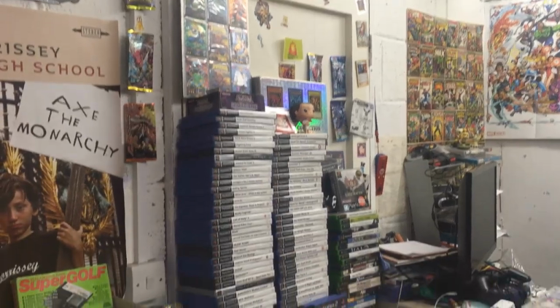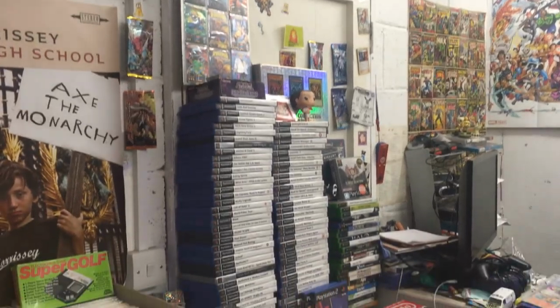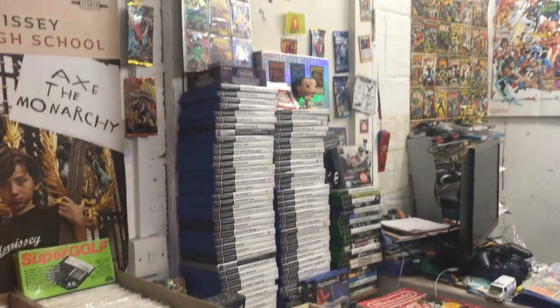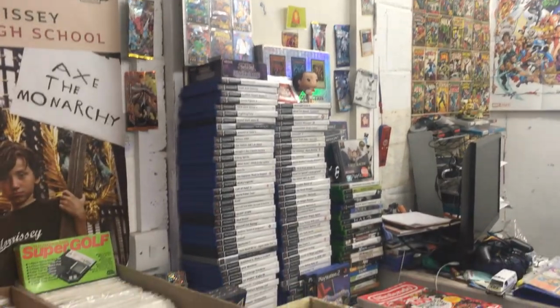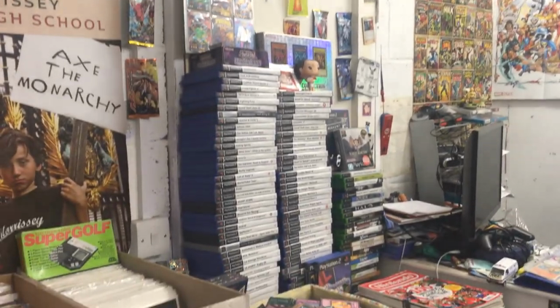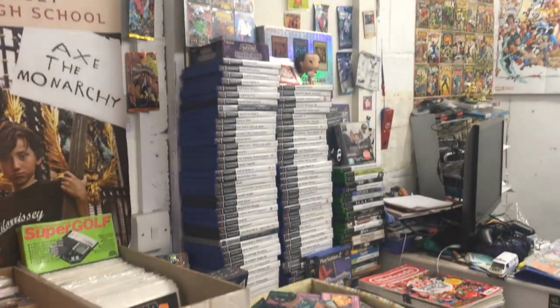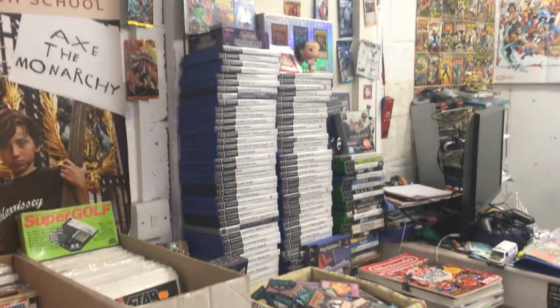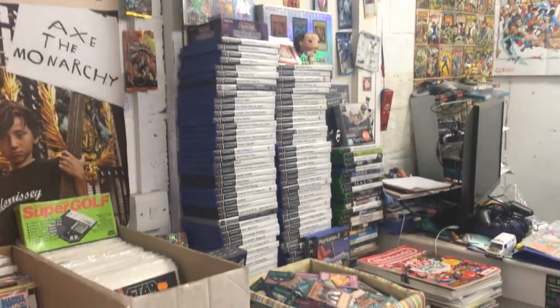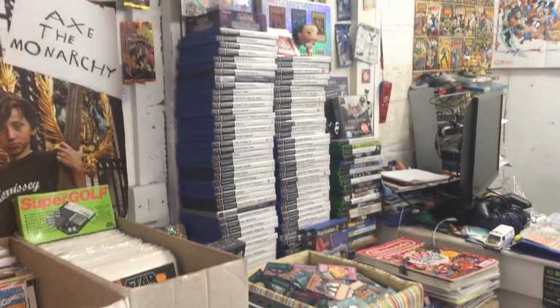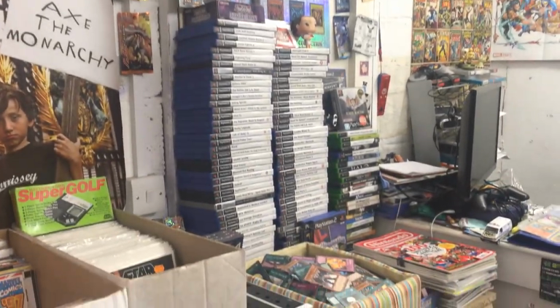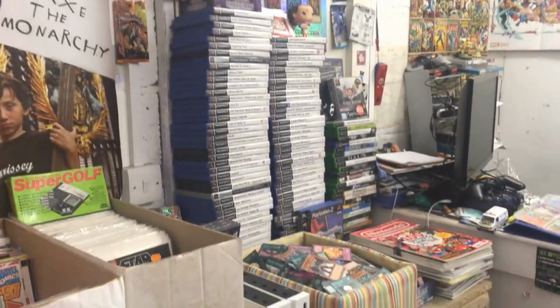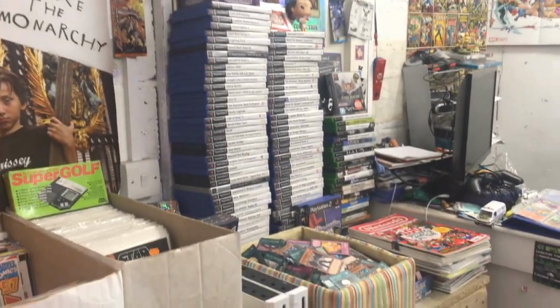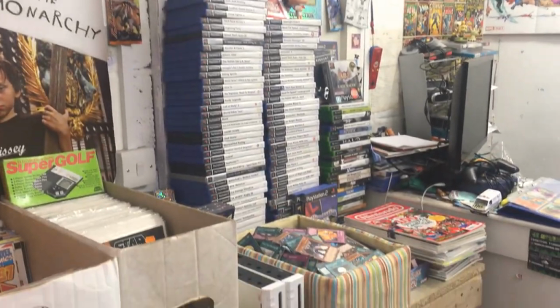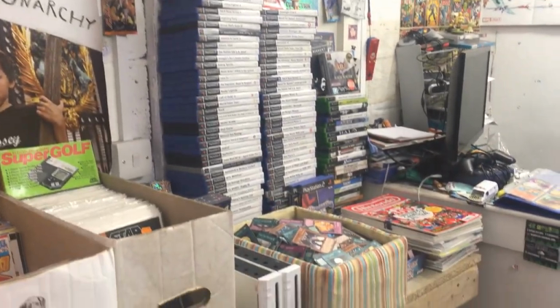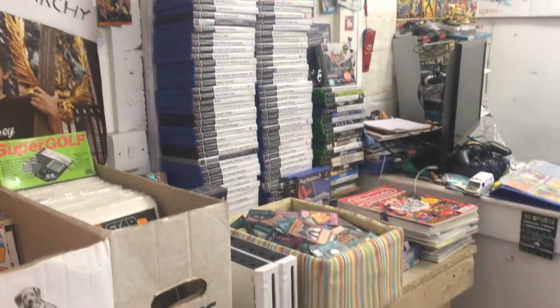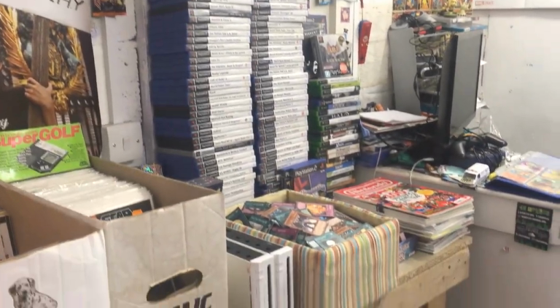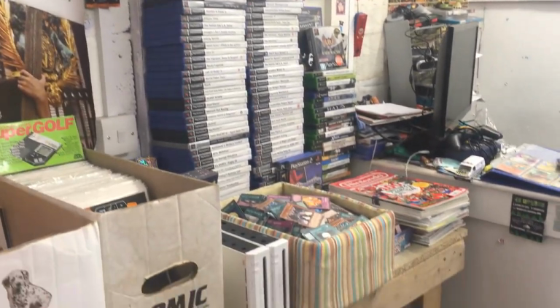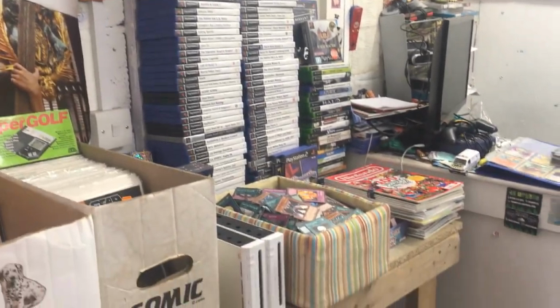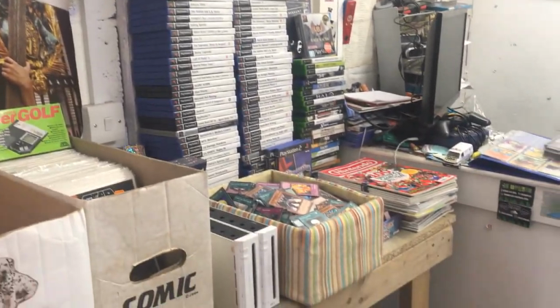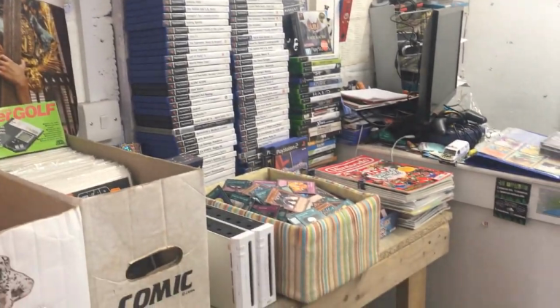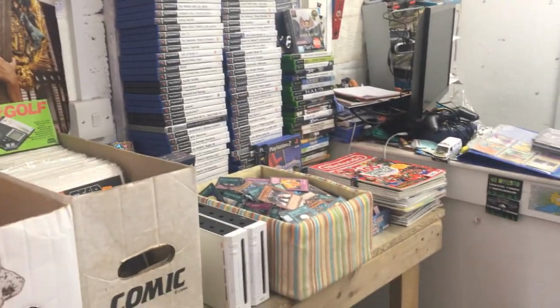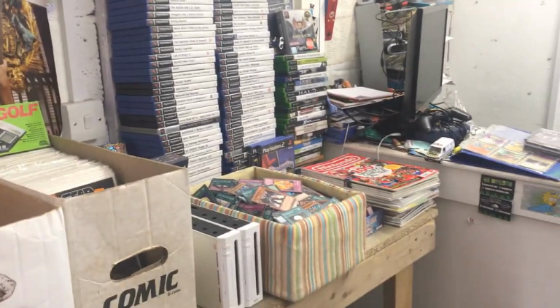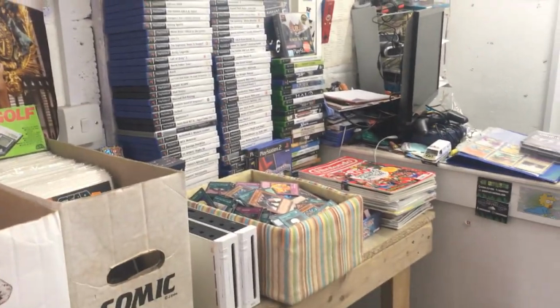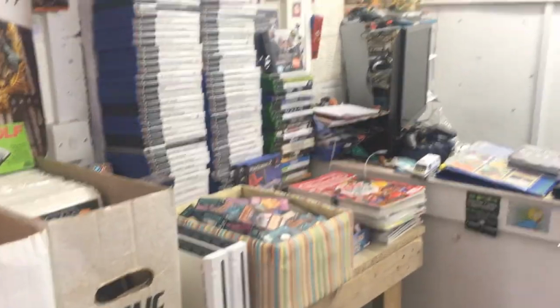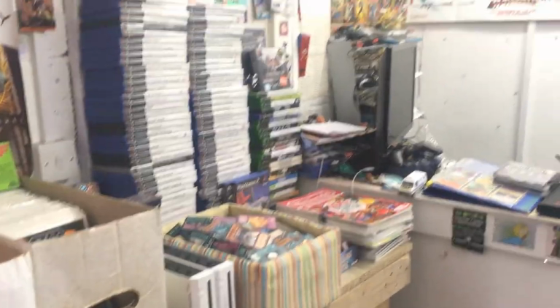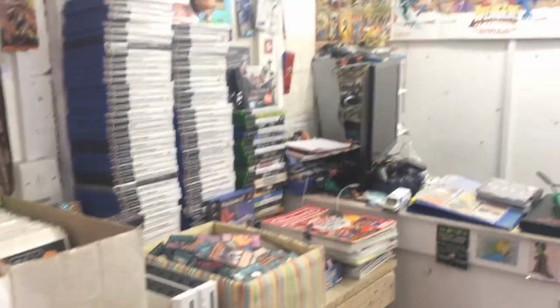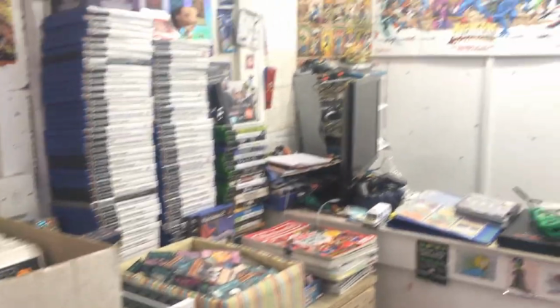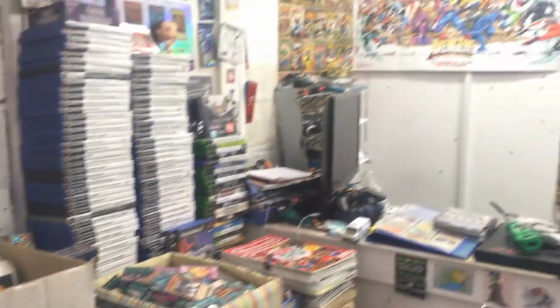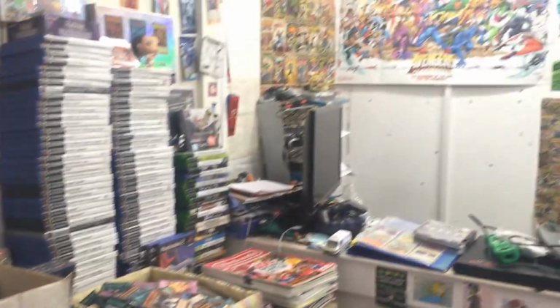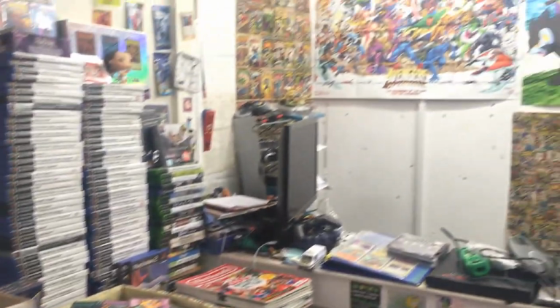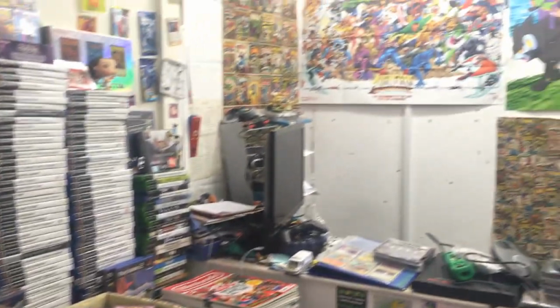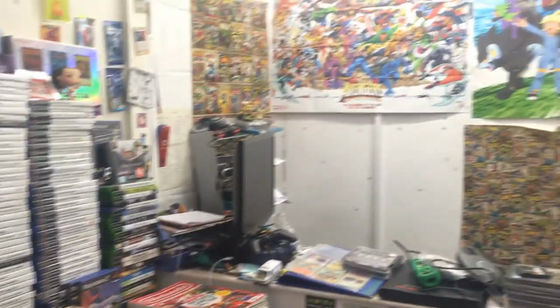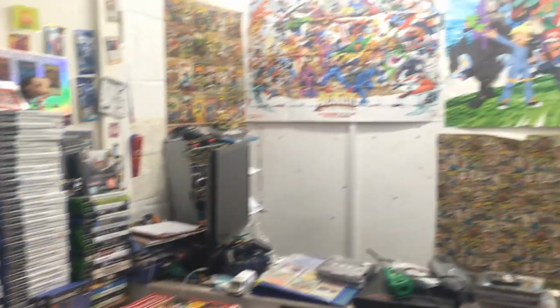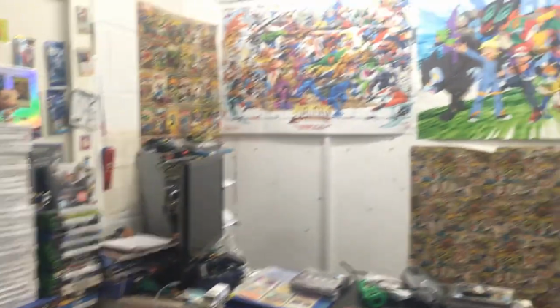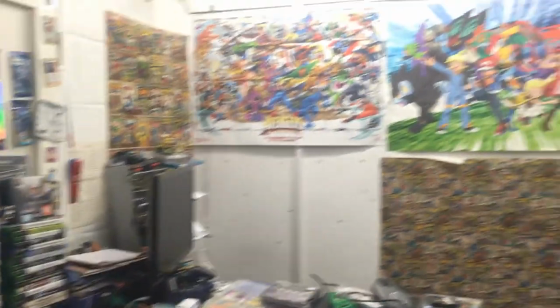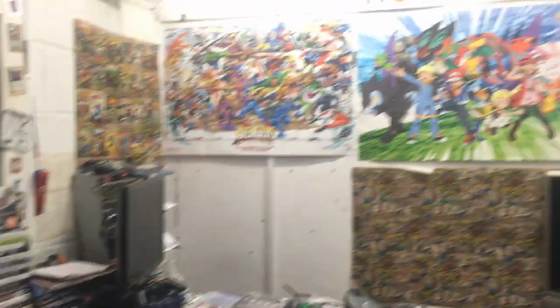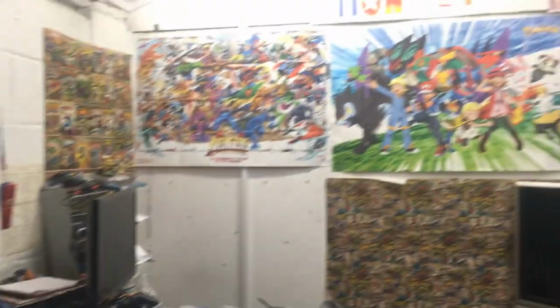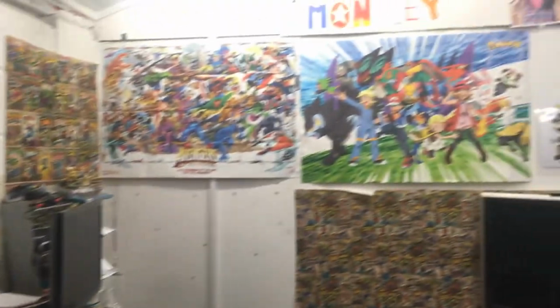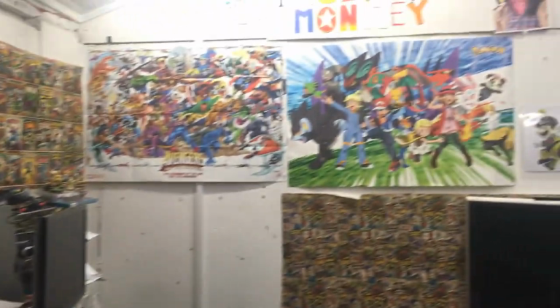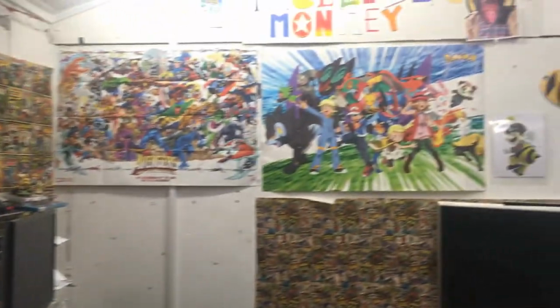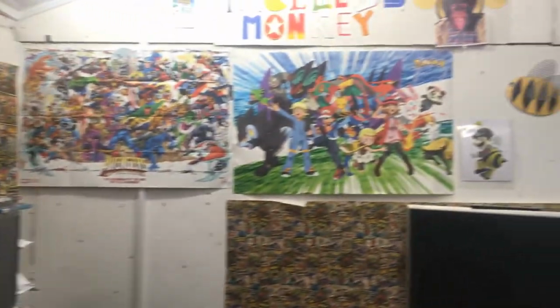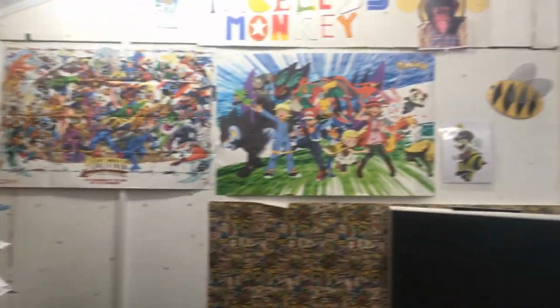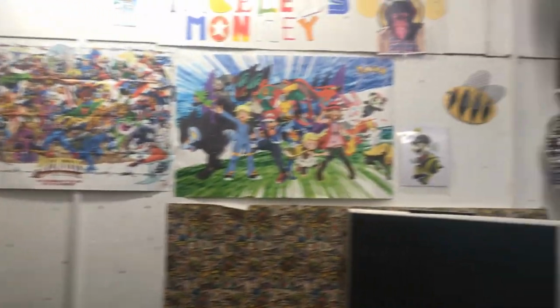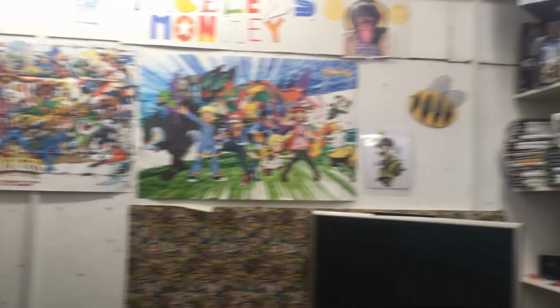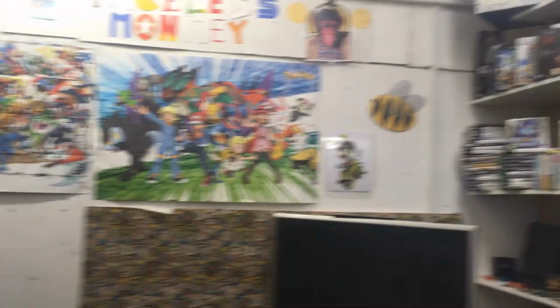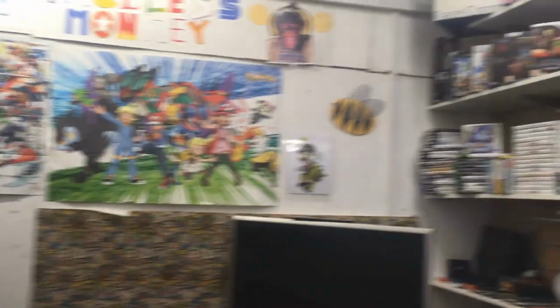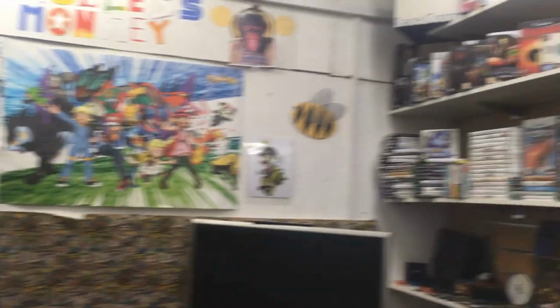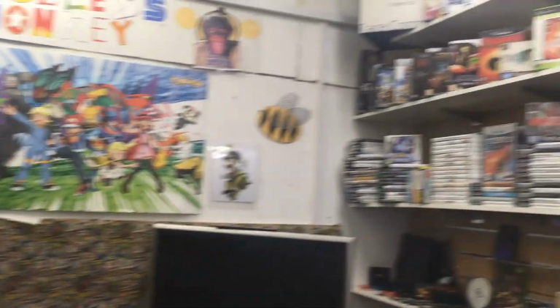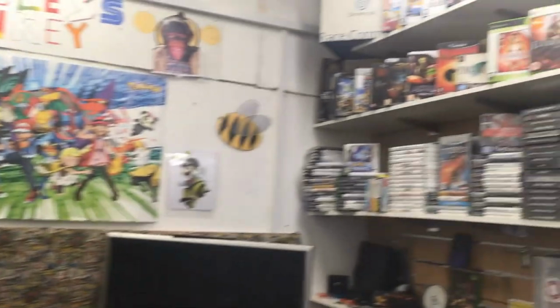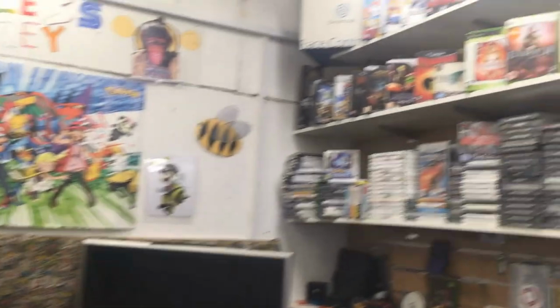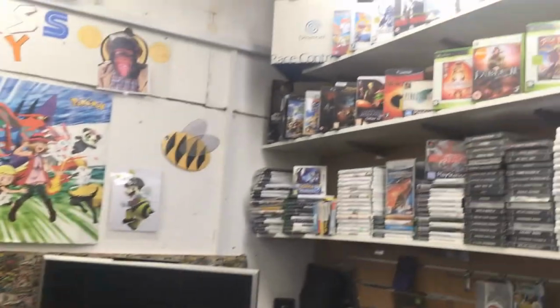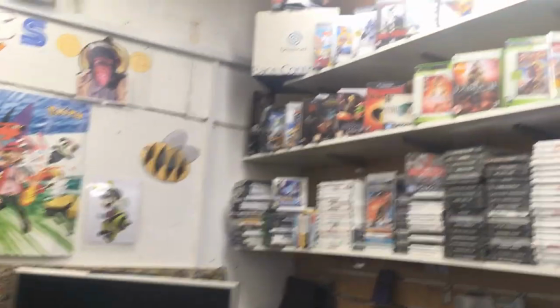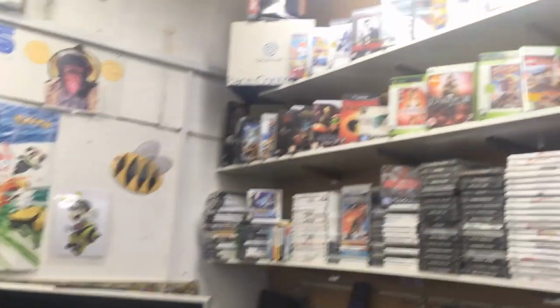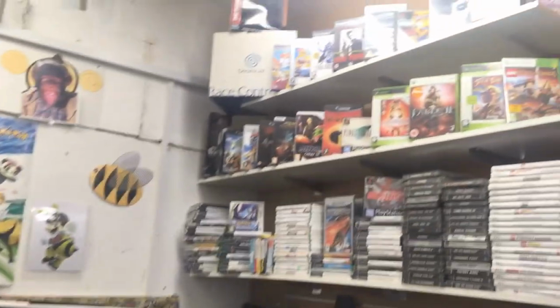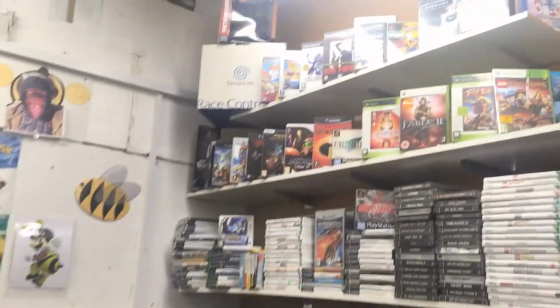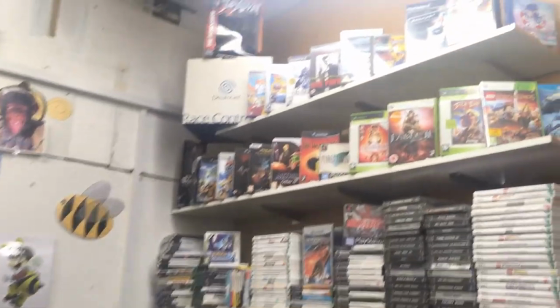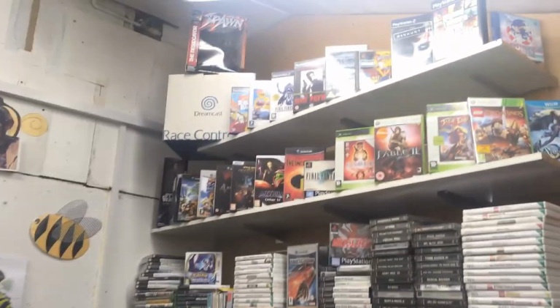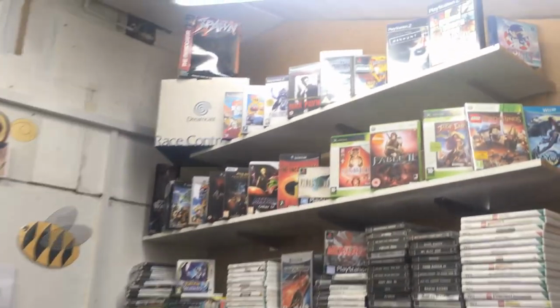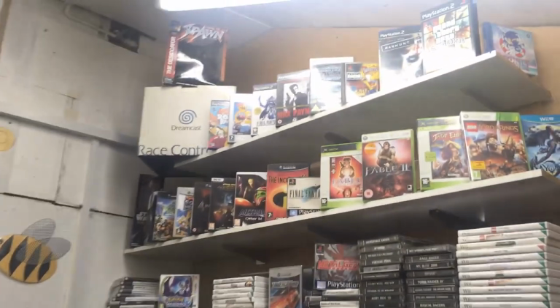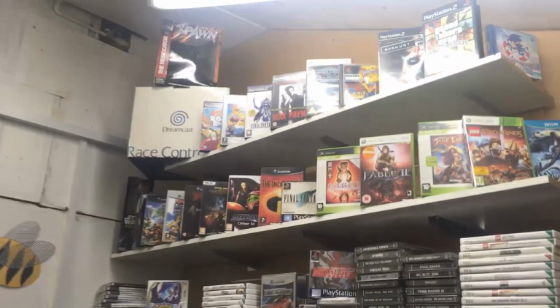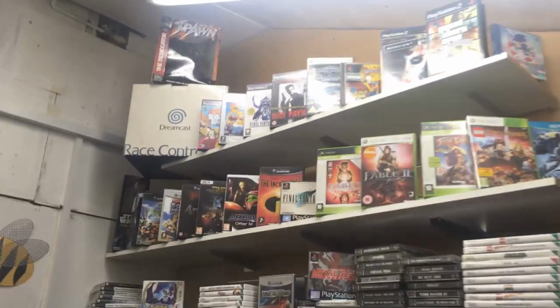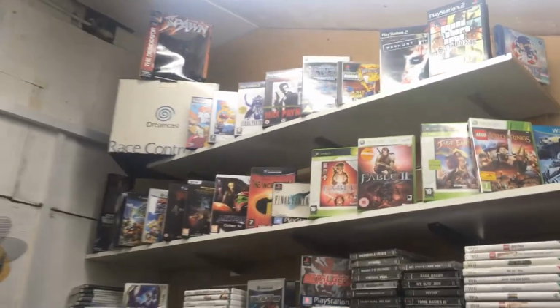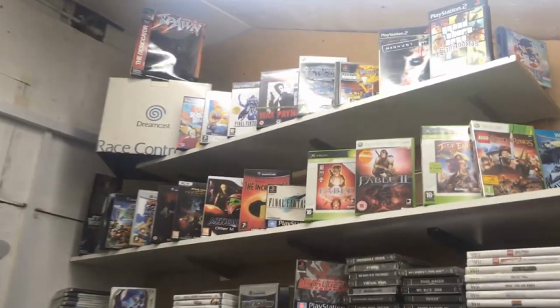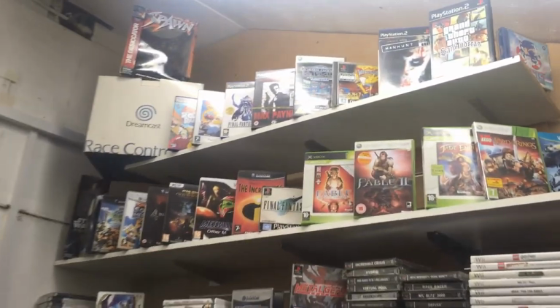Hello everyone, I'm MVL and I'm back. Welcome to another episode of Game Hunting.